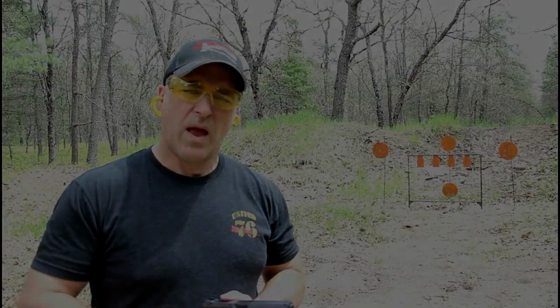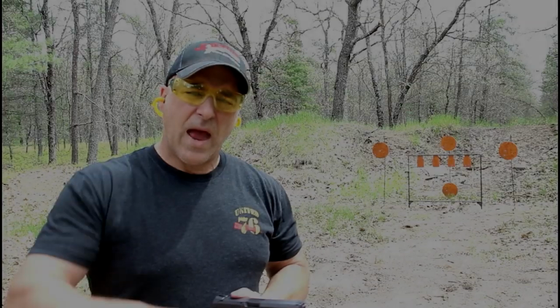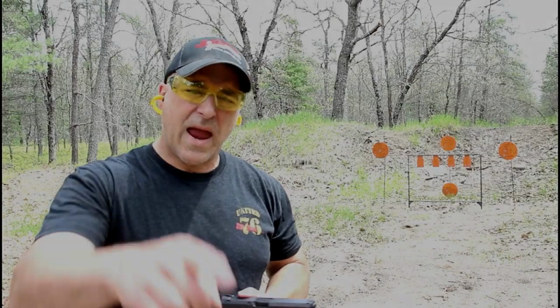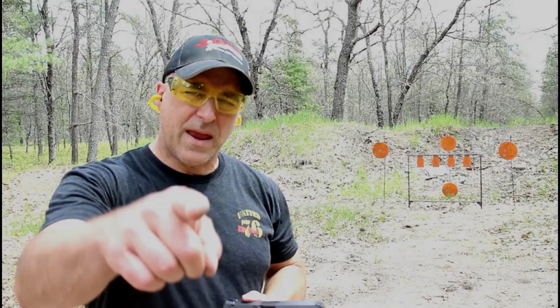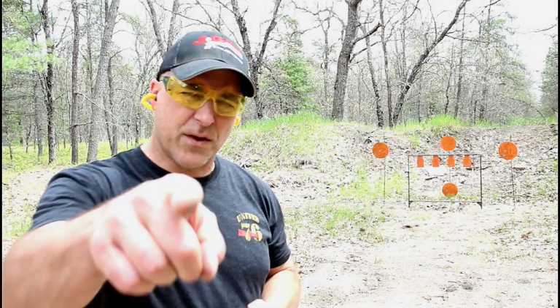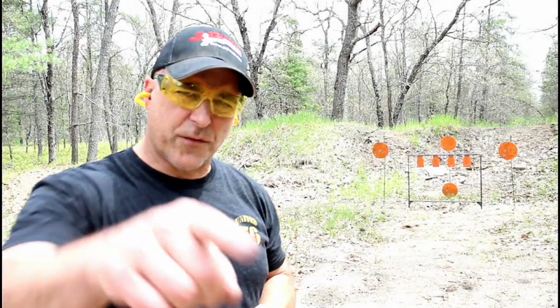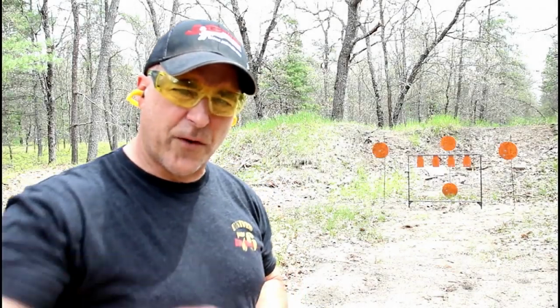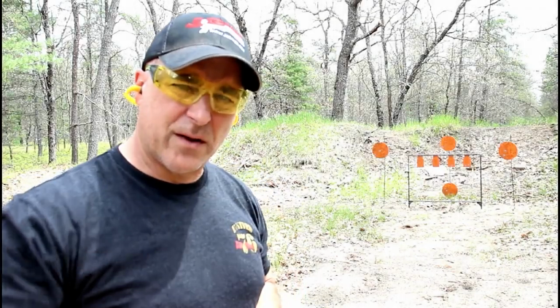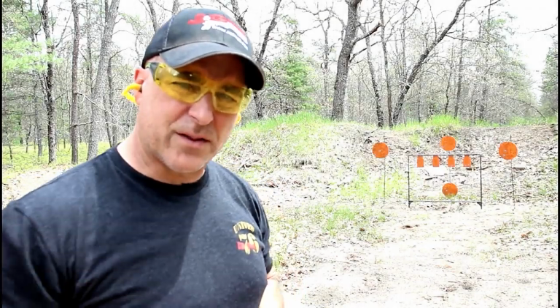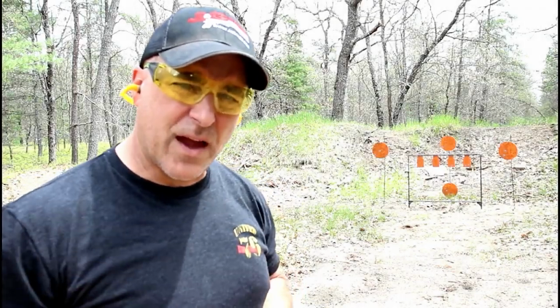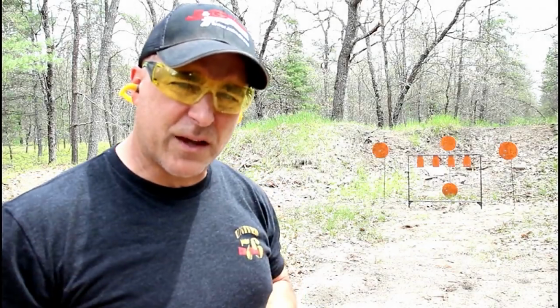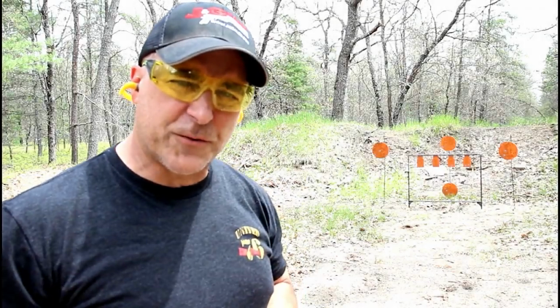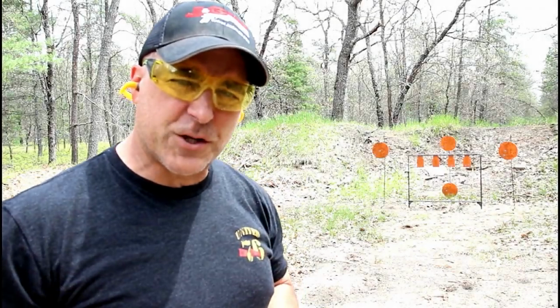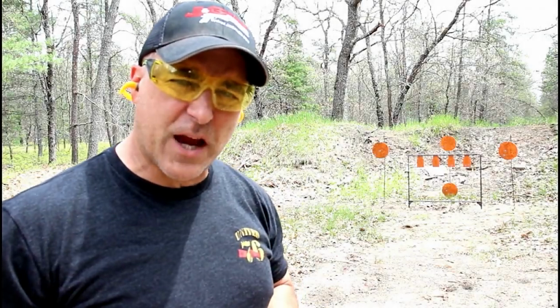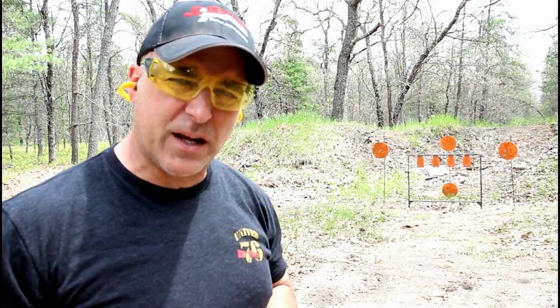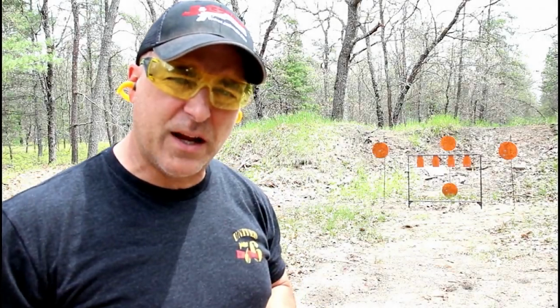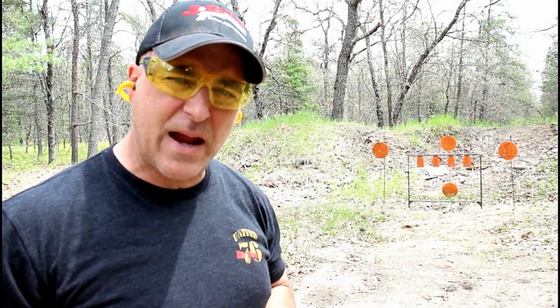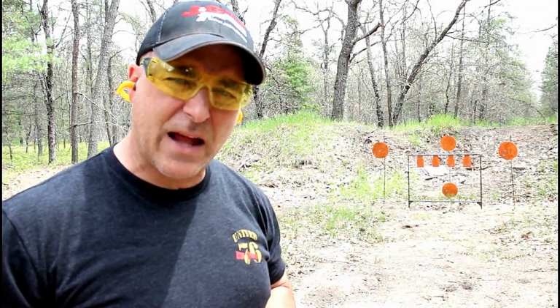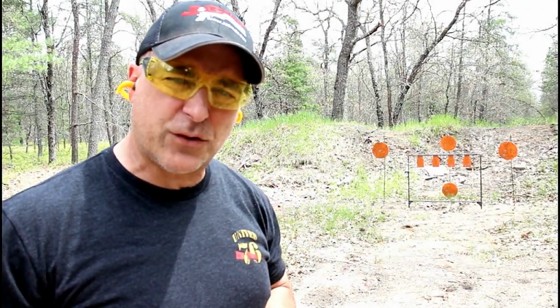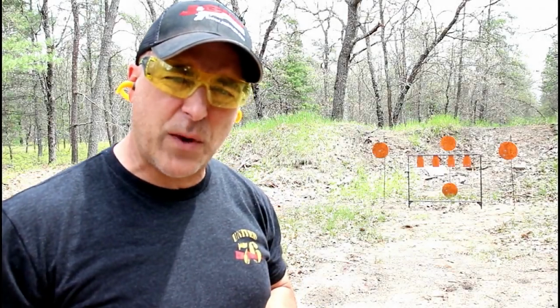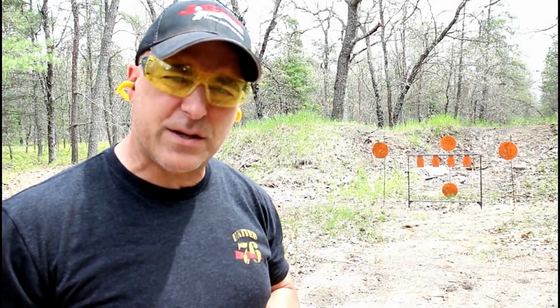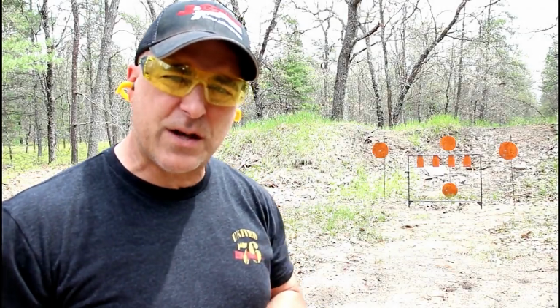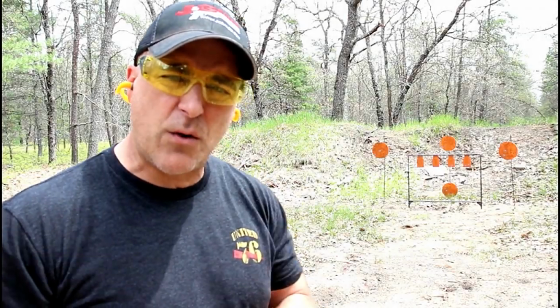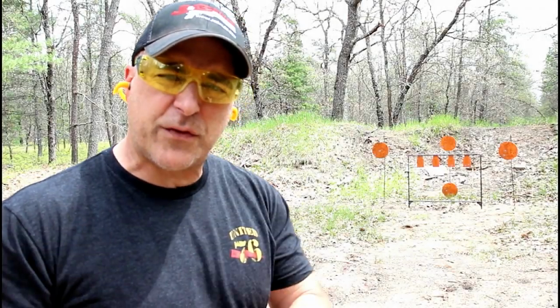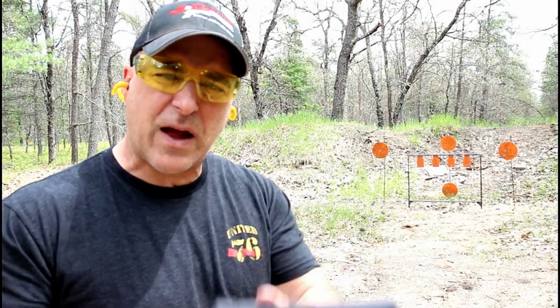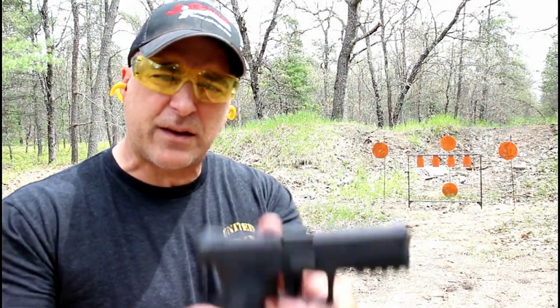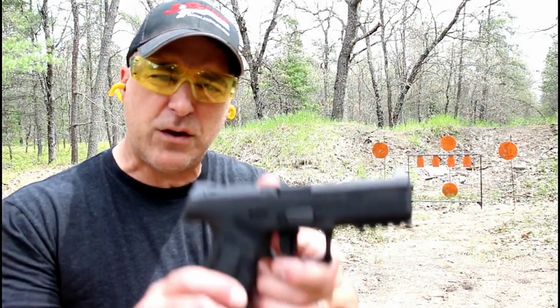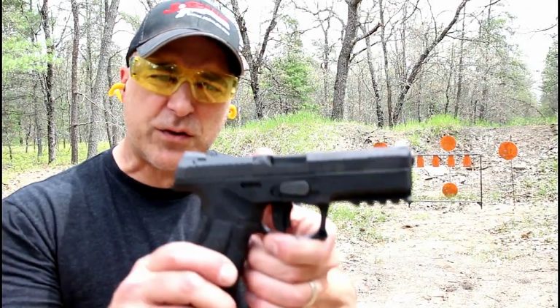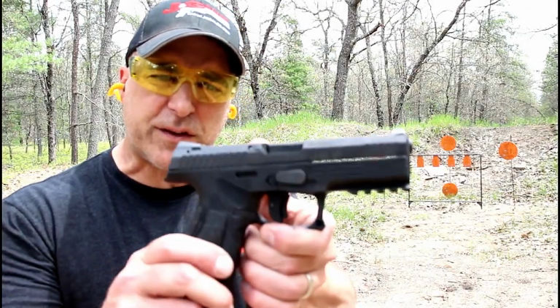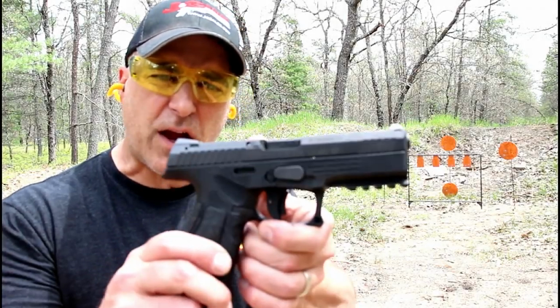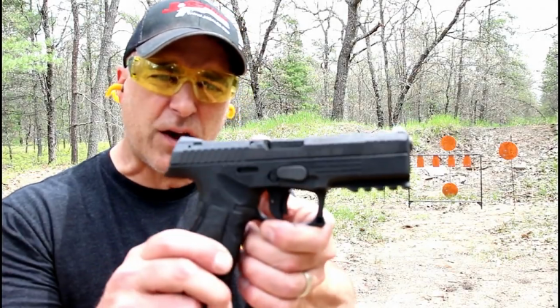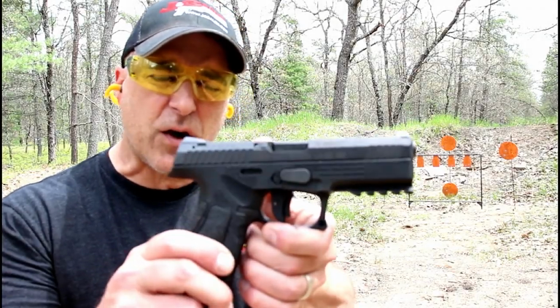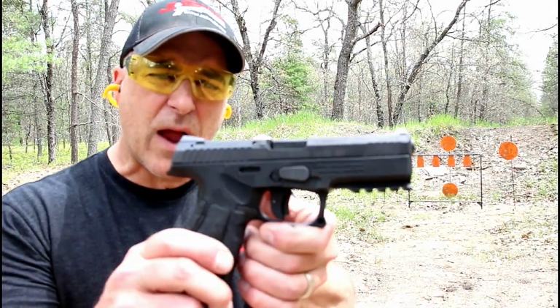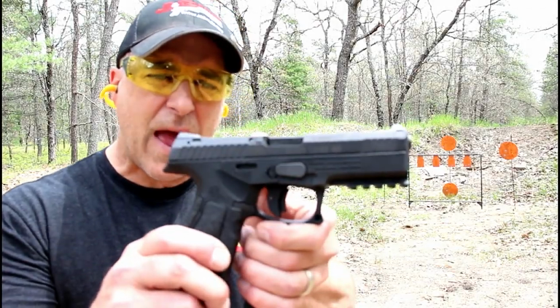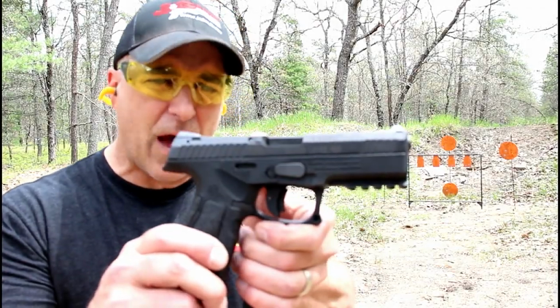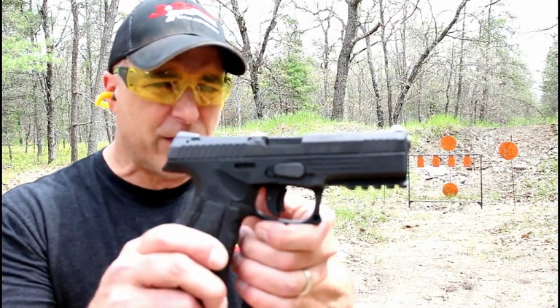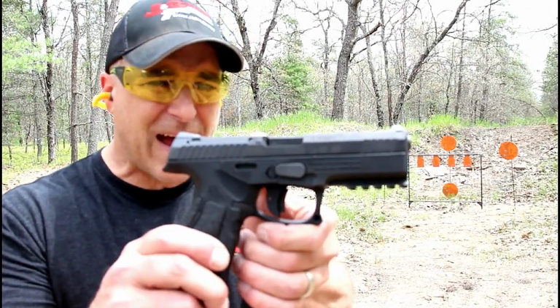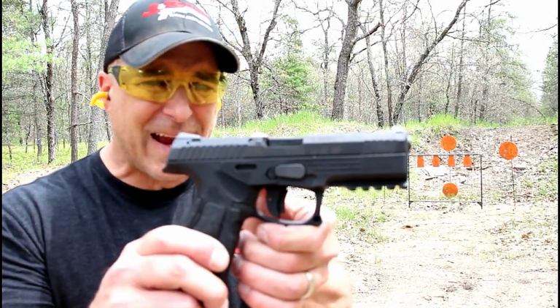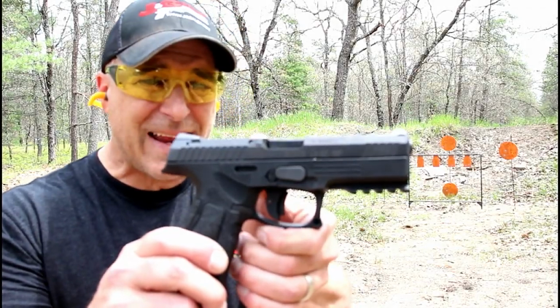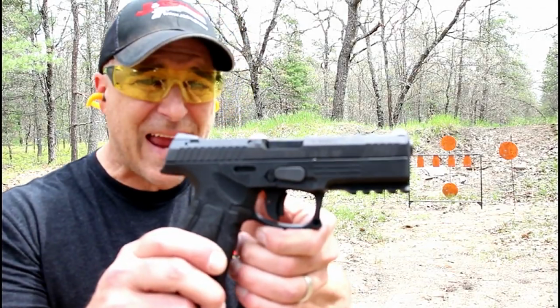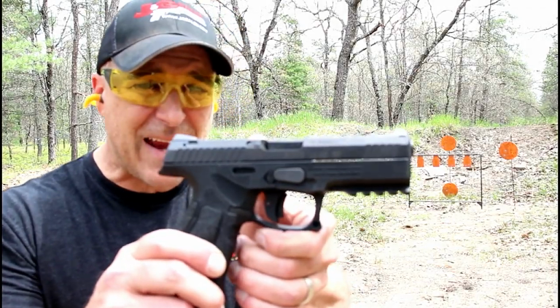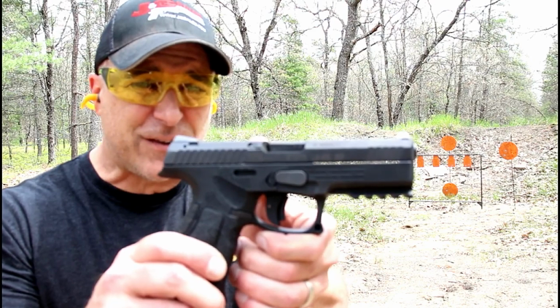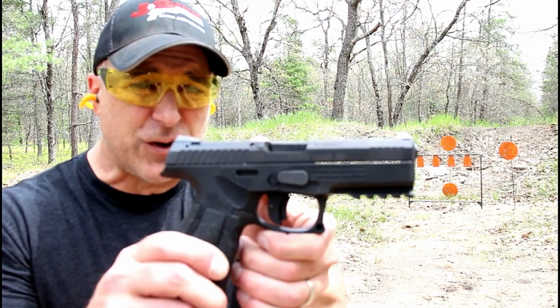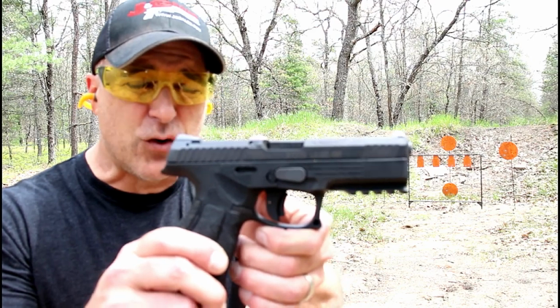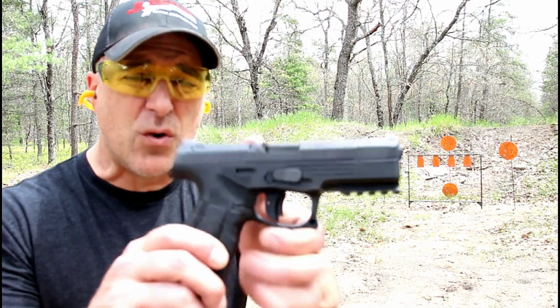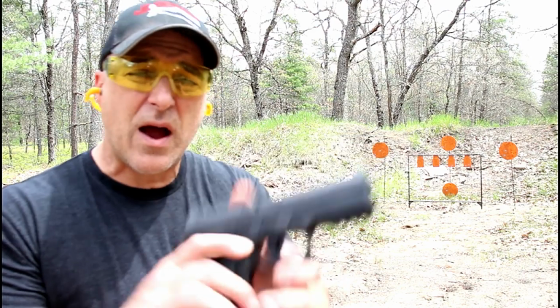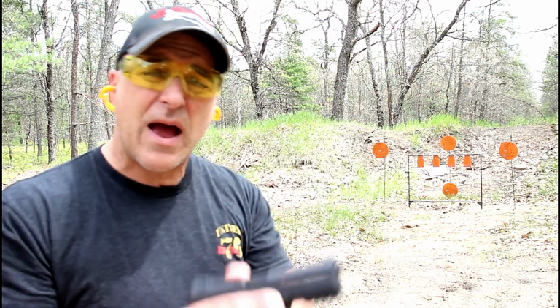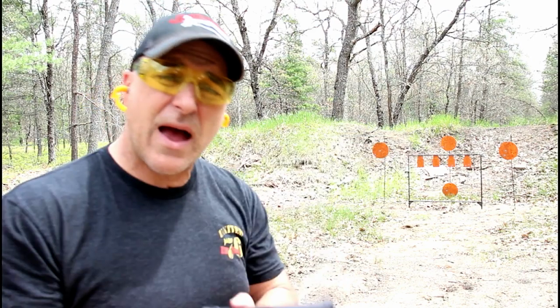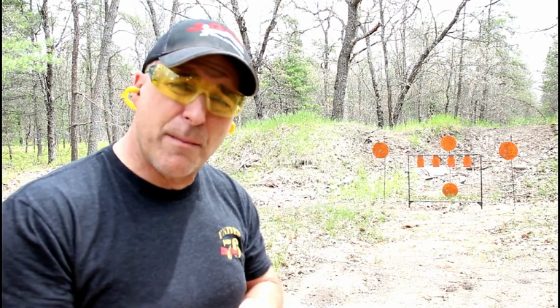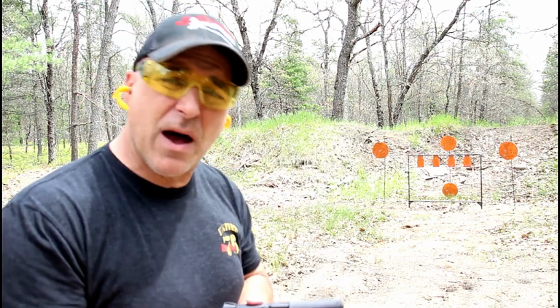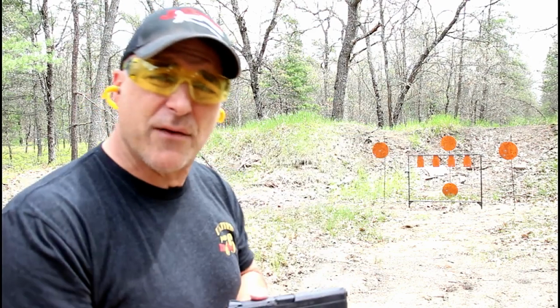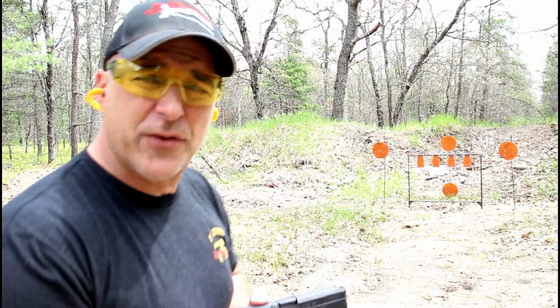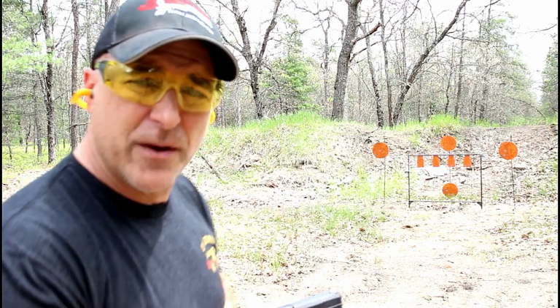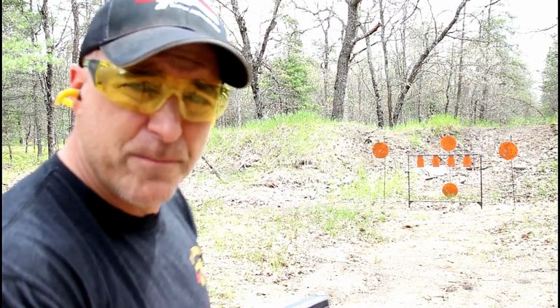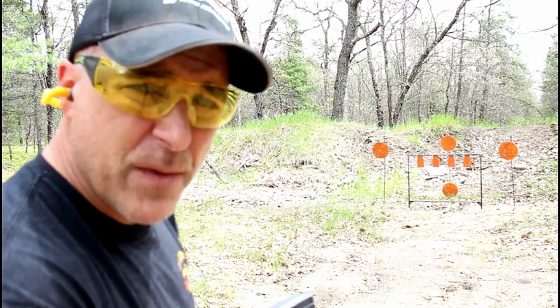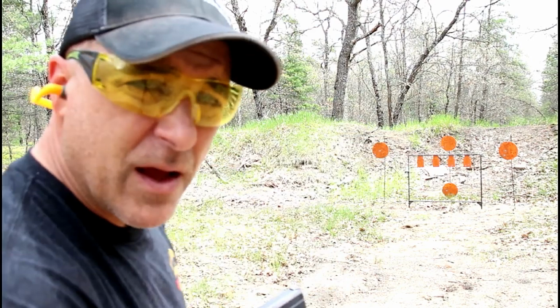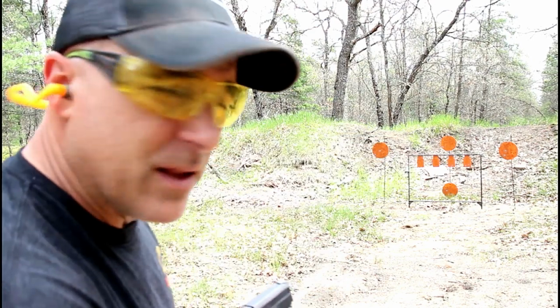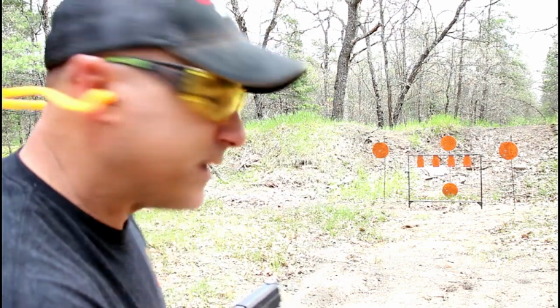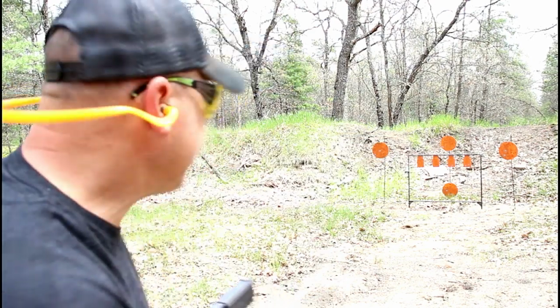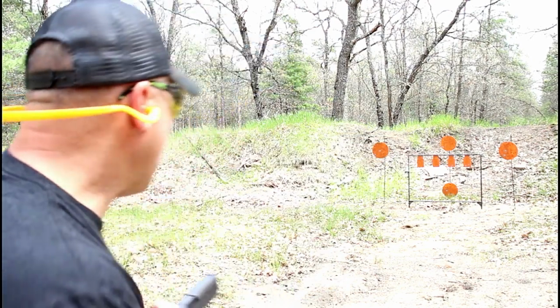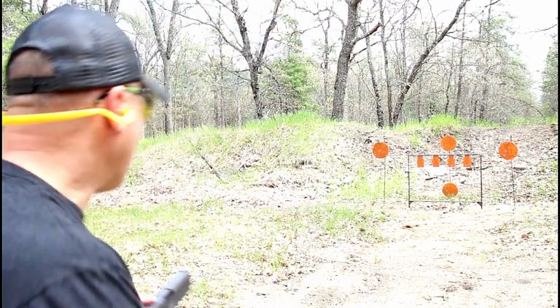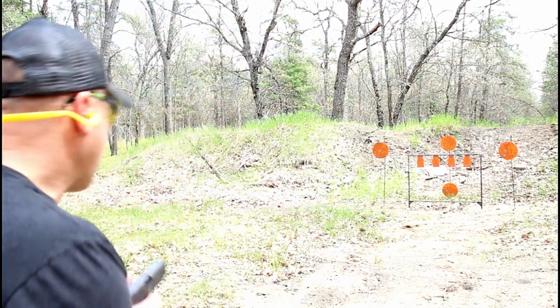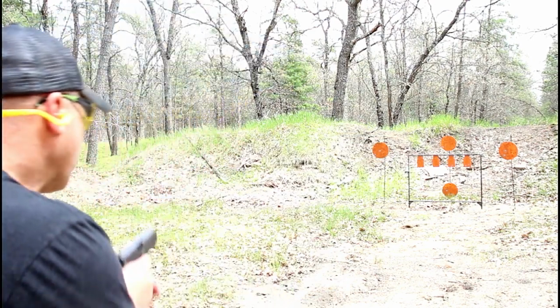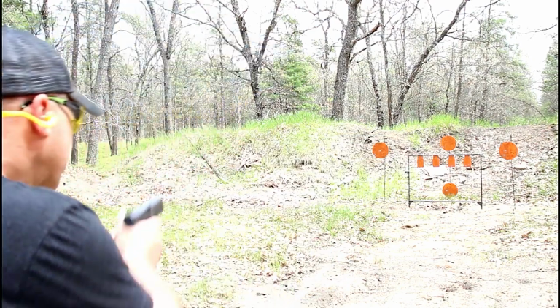Hey there friends, thanks for checking in at the range. Now we've got the new Steyr L9 A2 MF. Let's see how it goes.